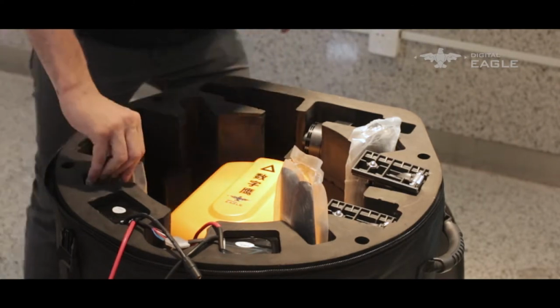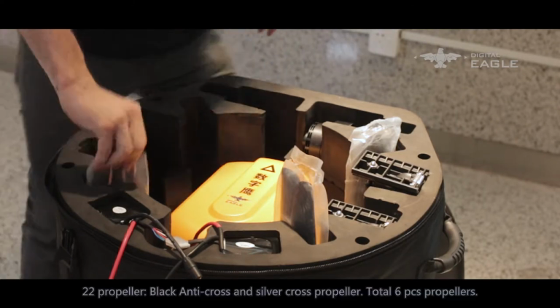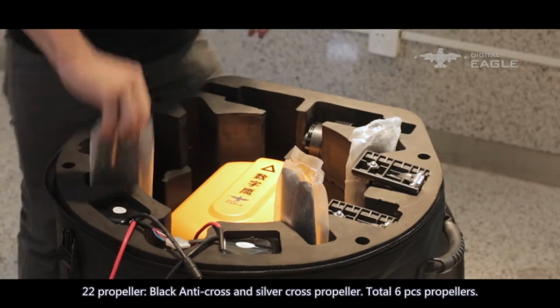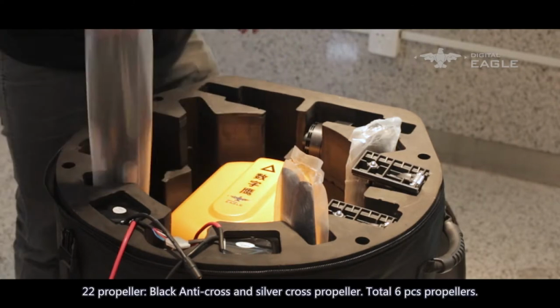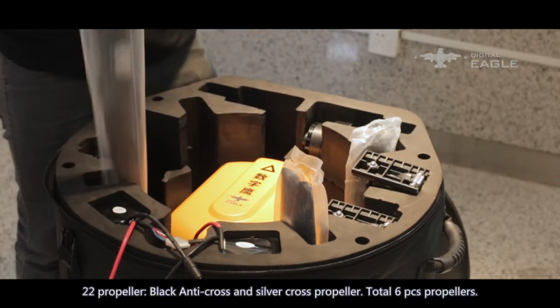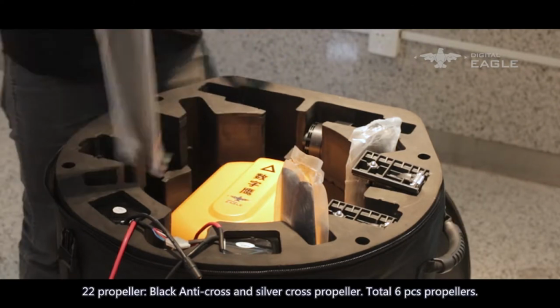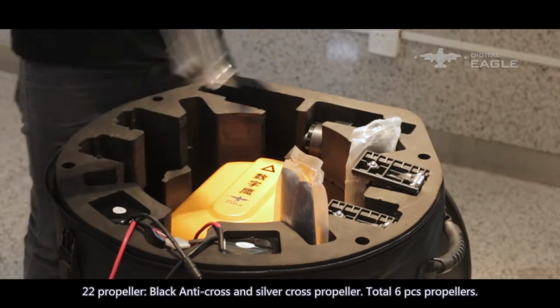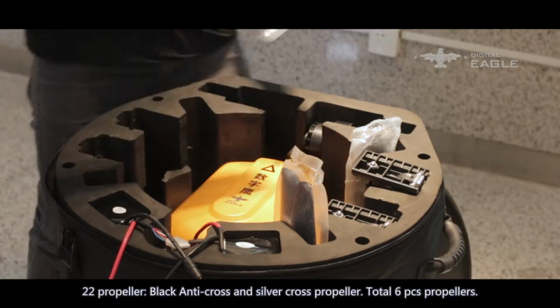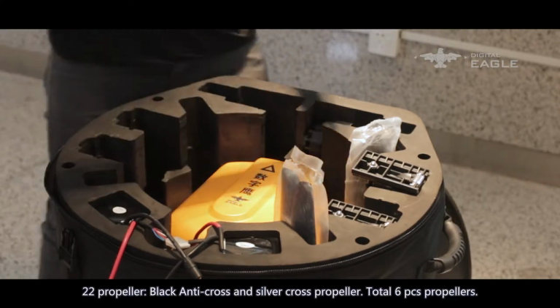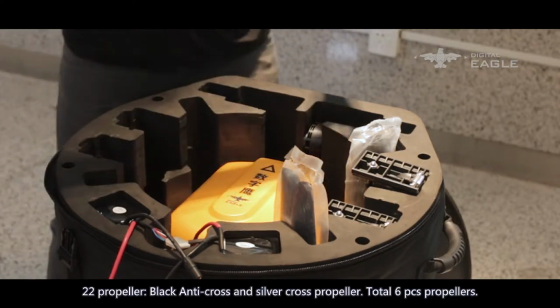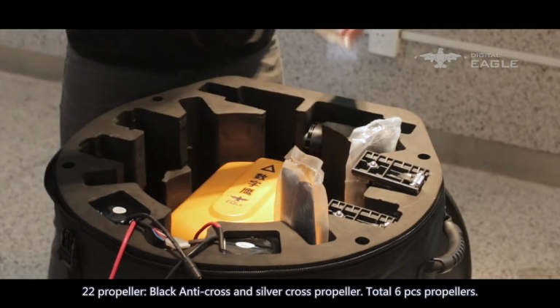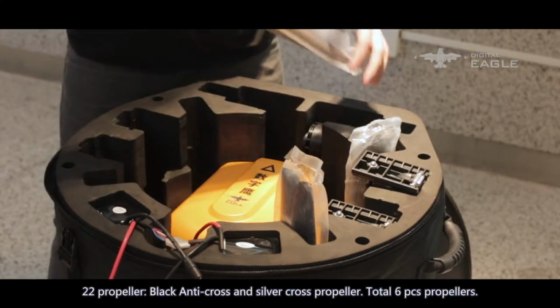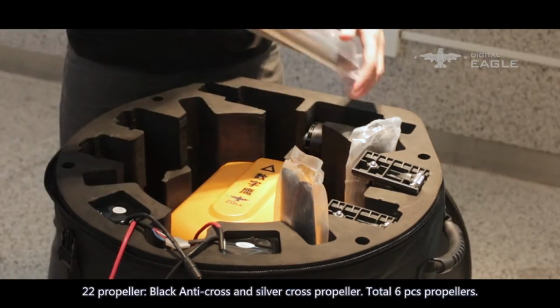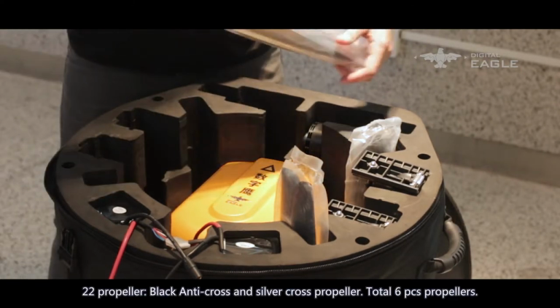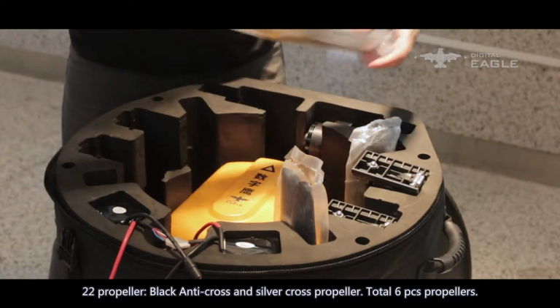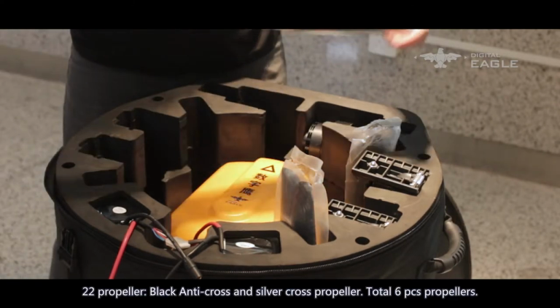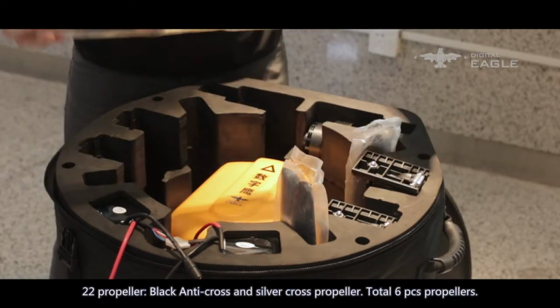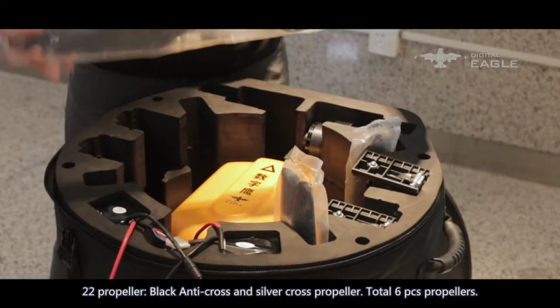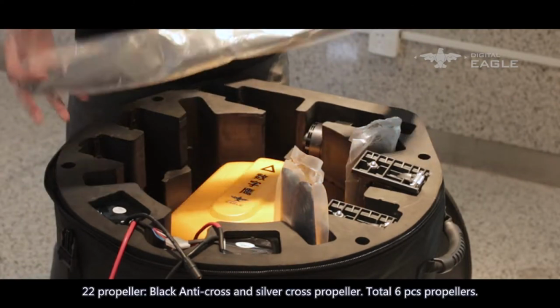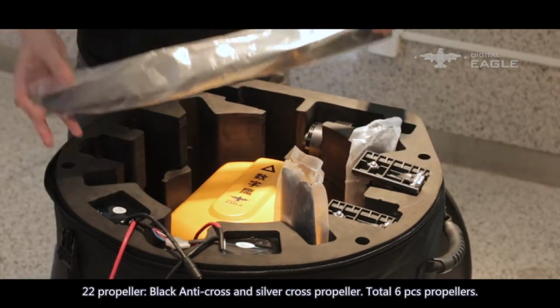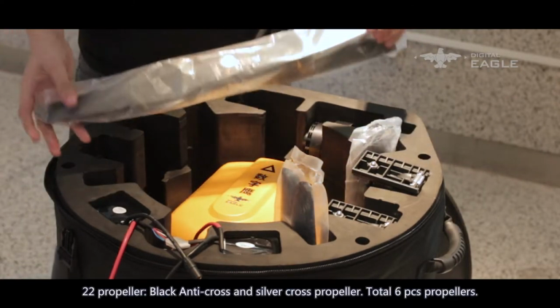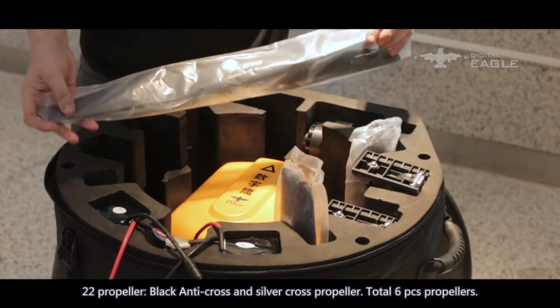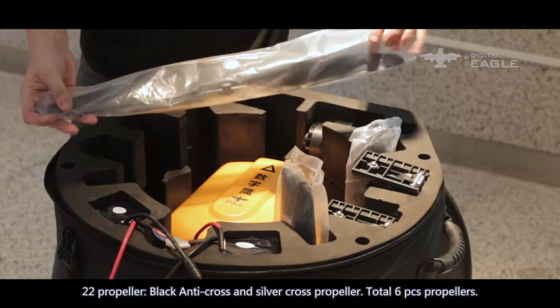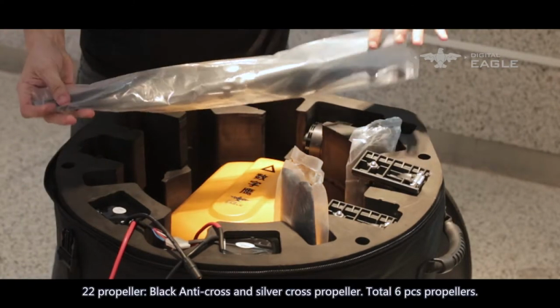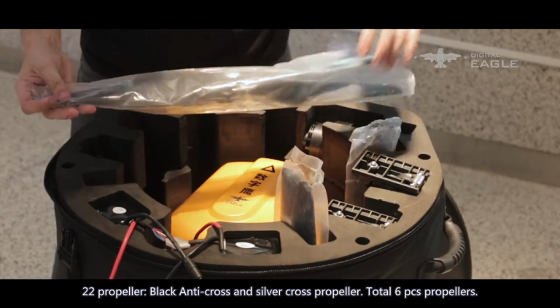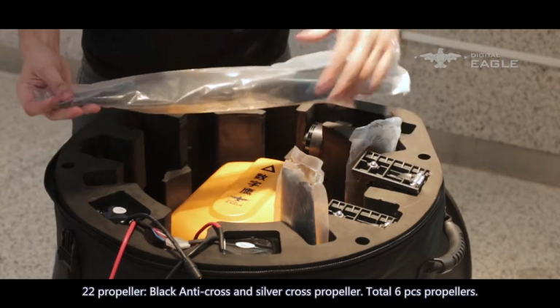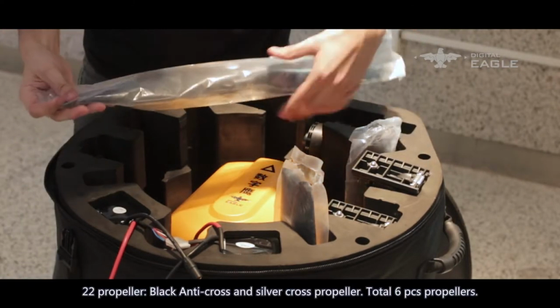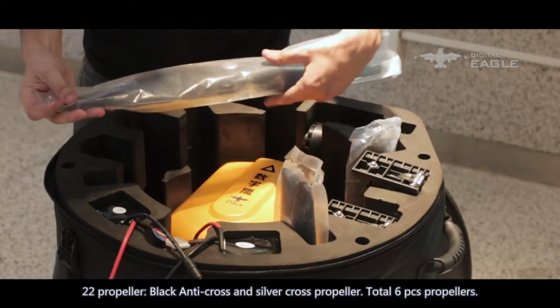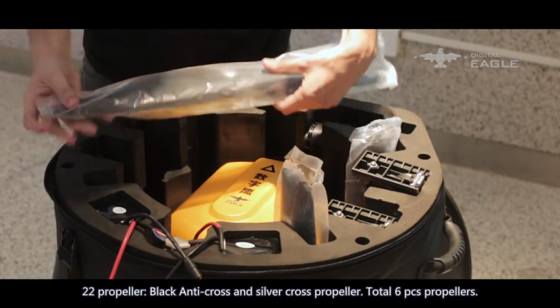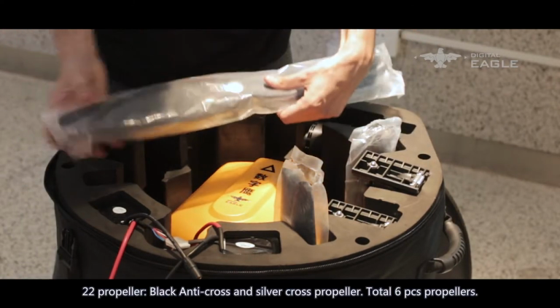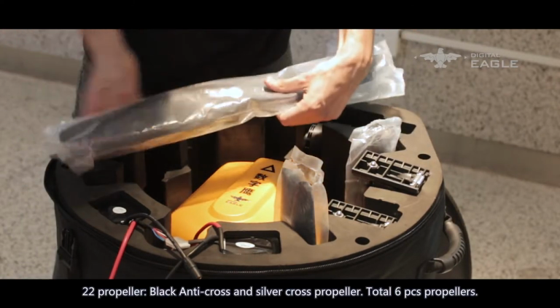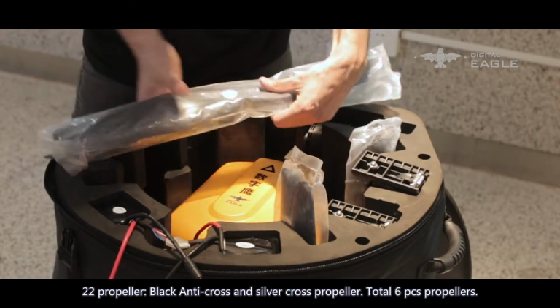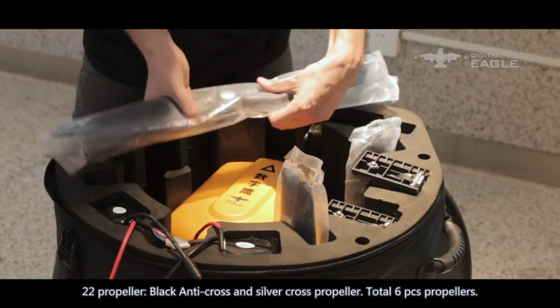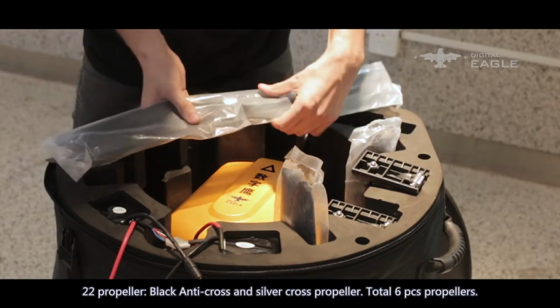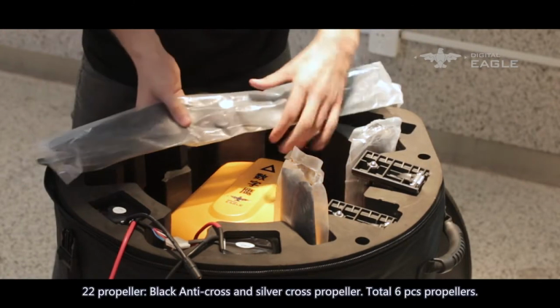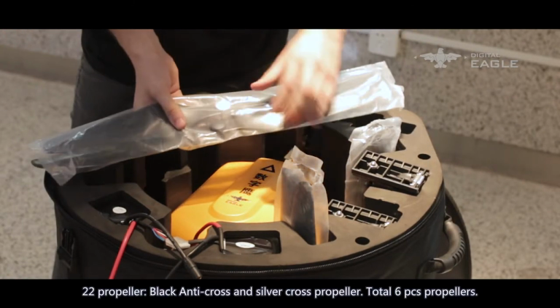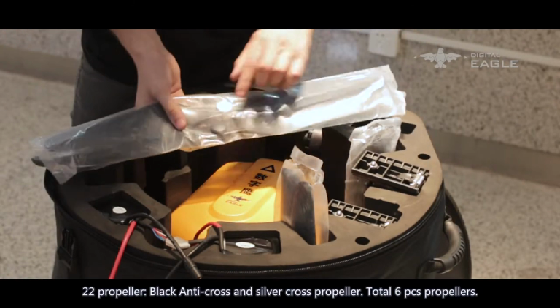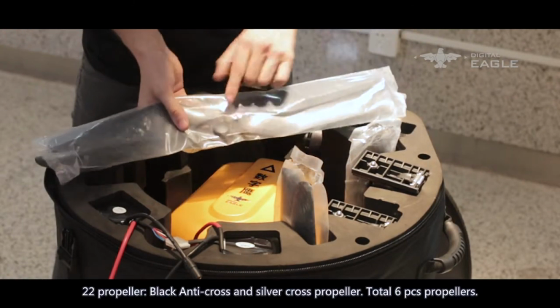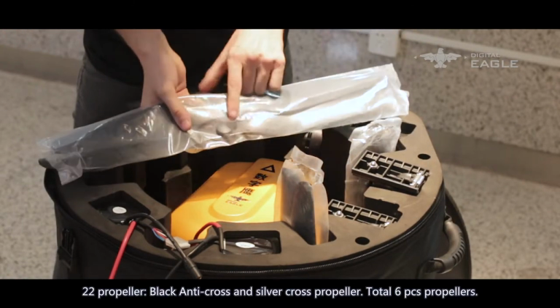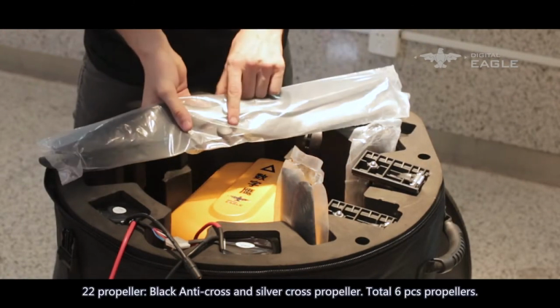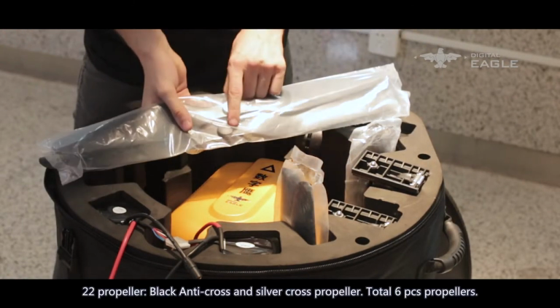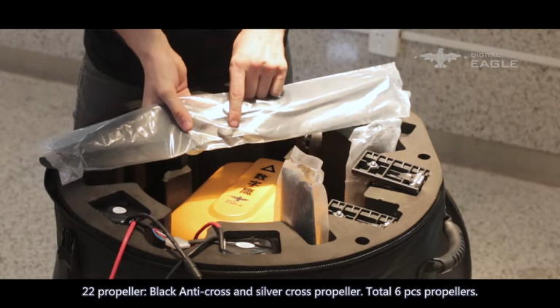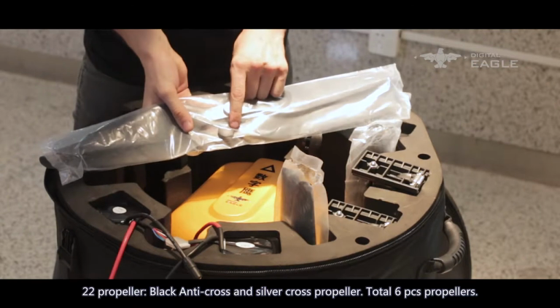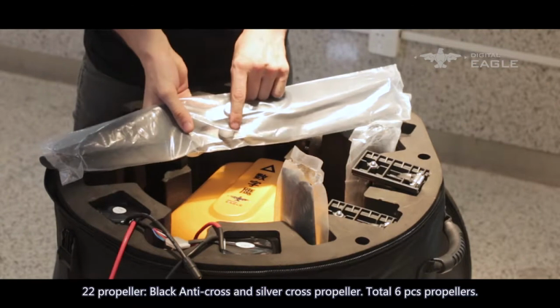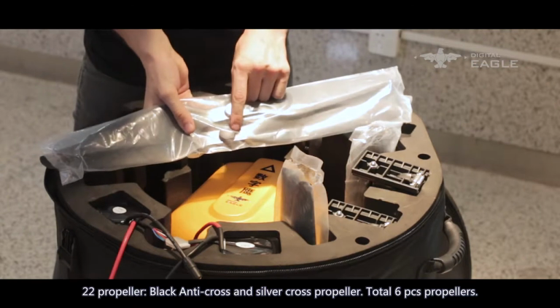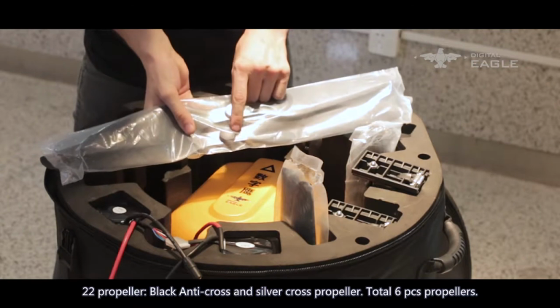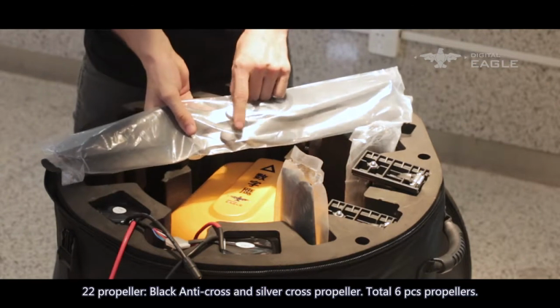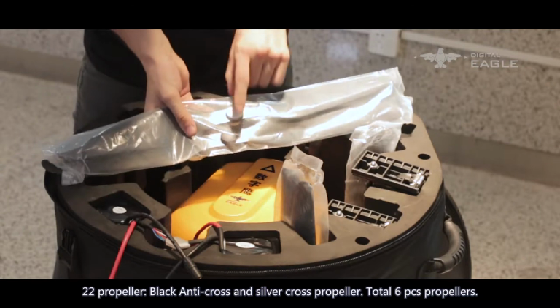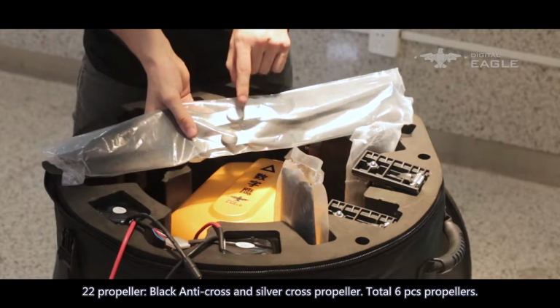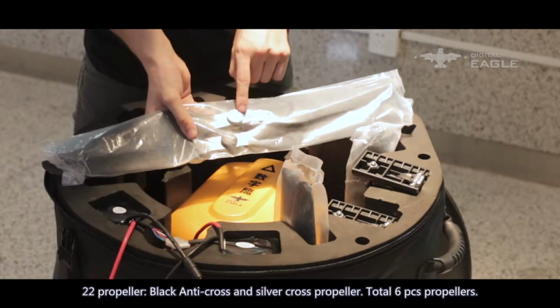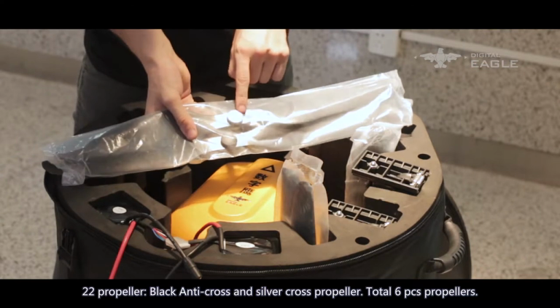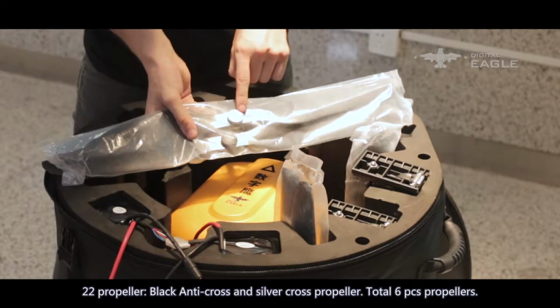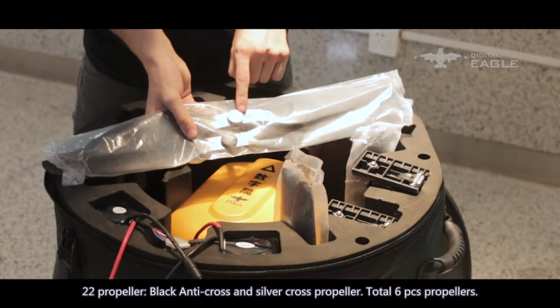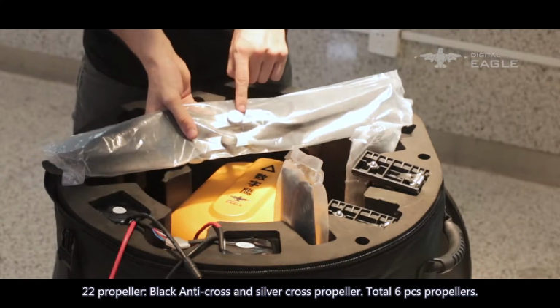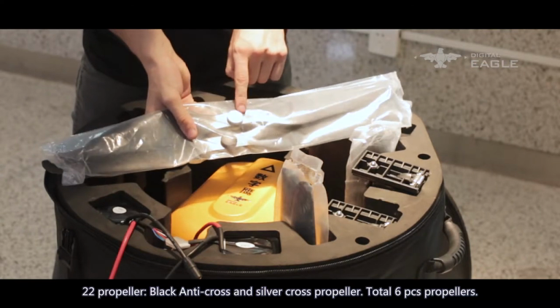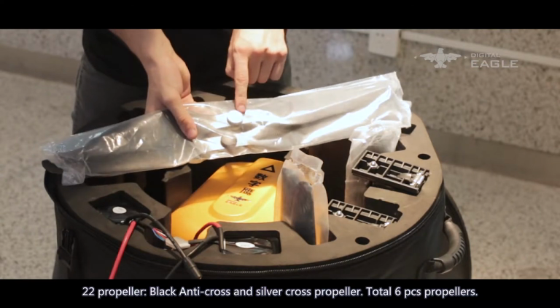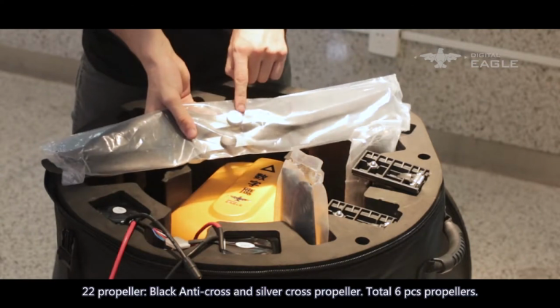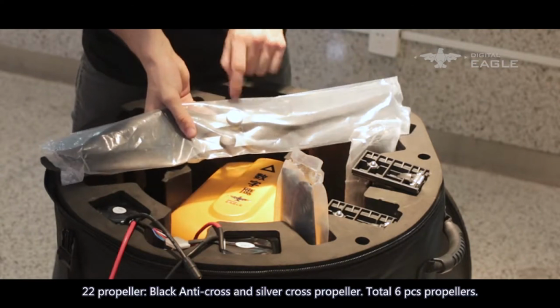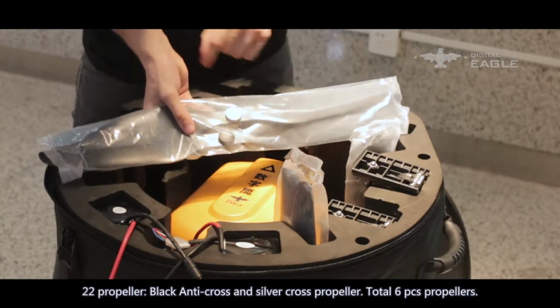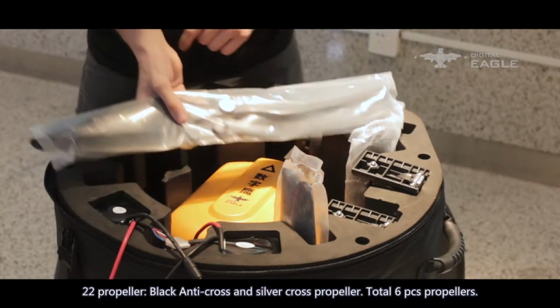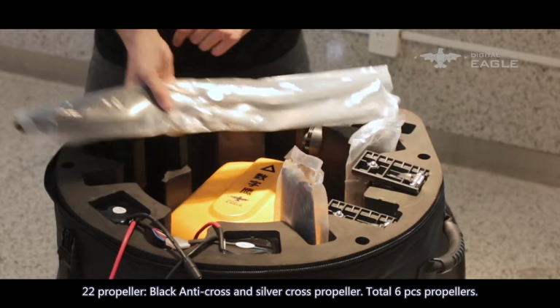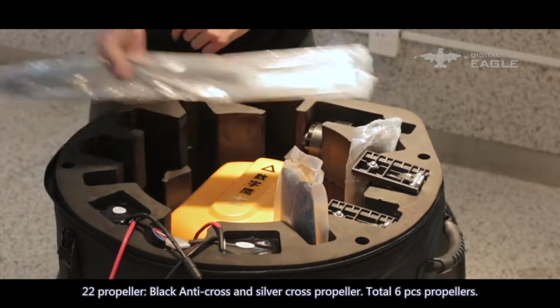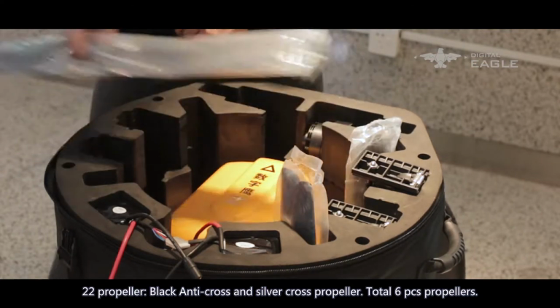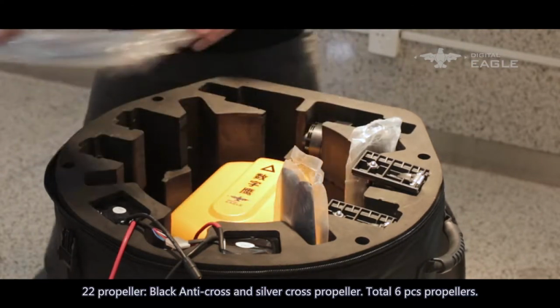22-inch propellers: black anti-cross and silver cross propellers, total six pieces.